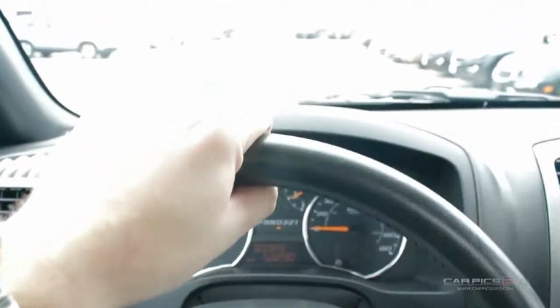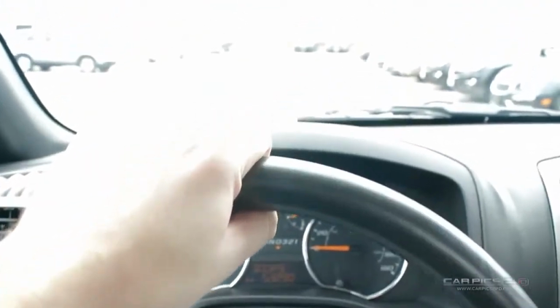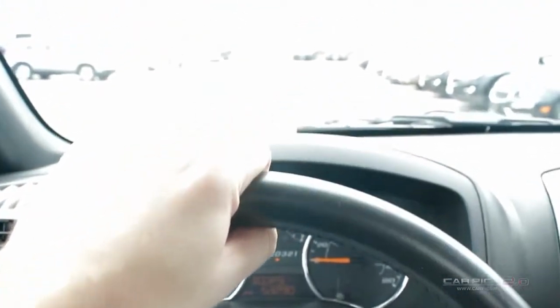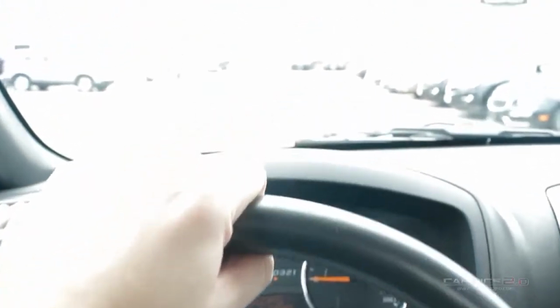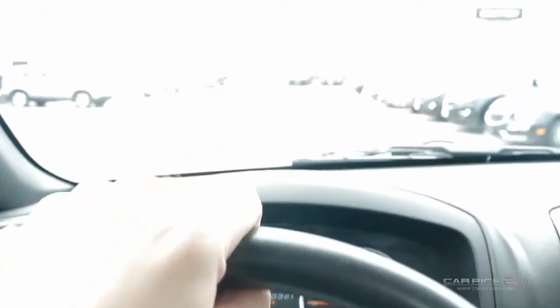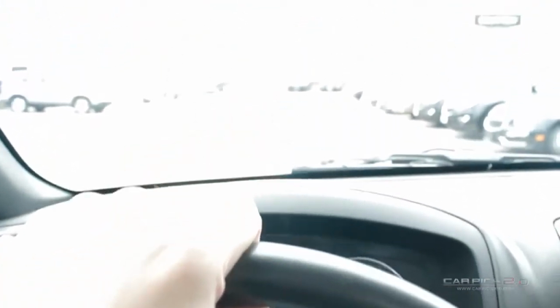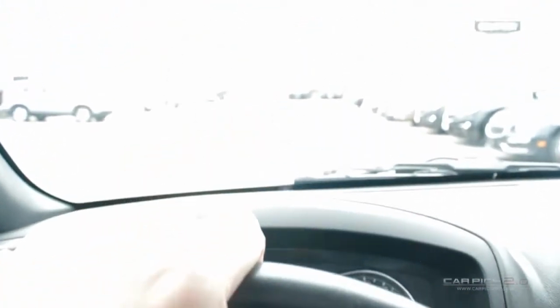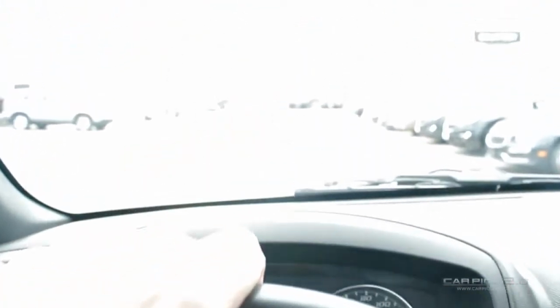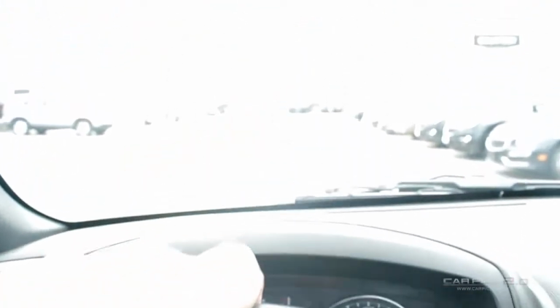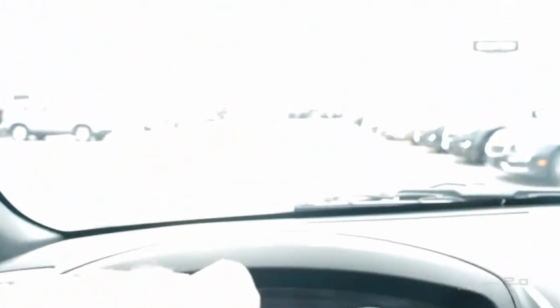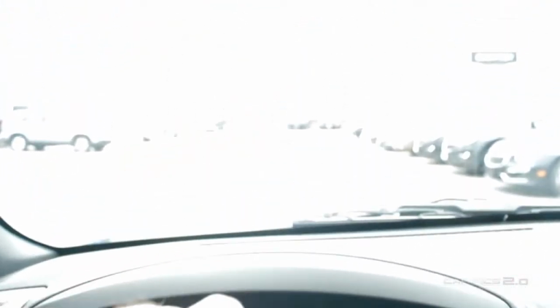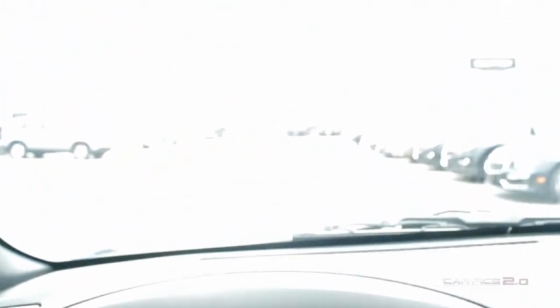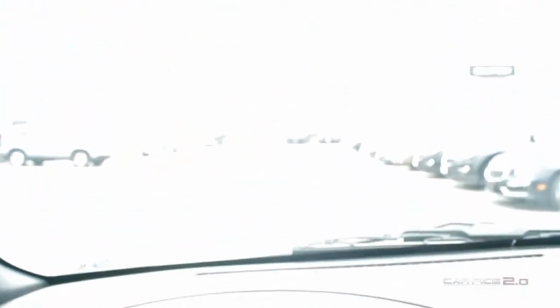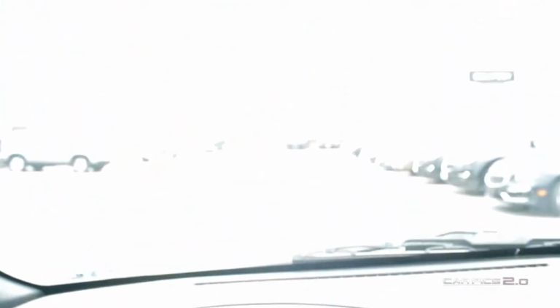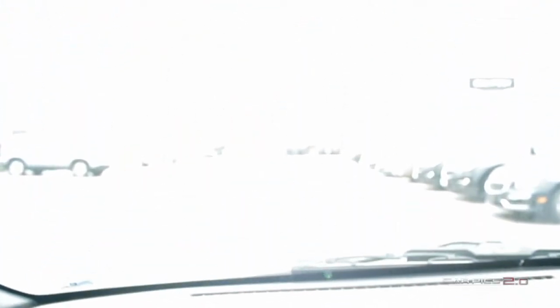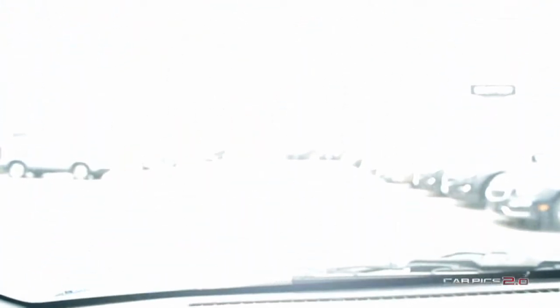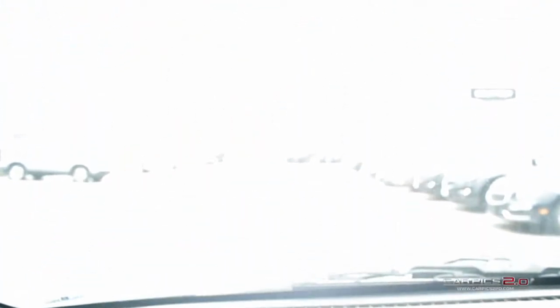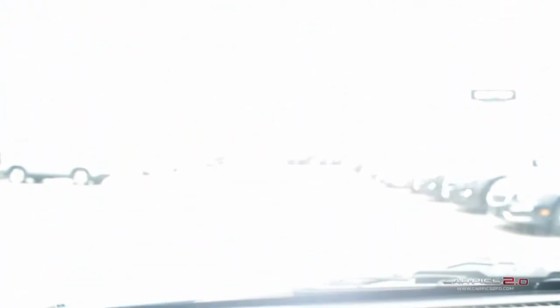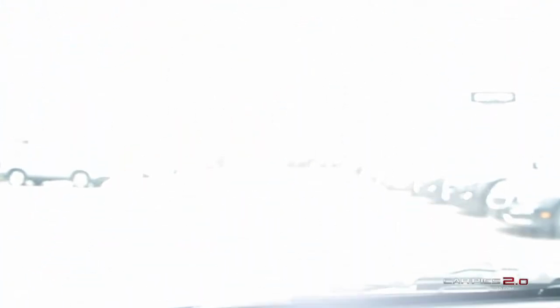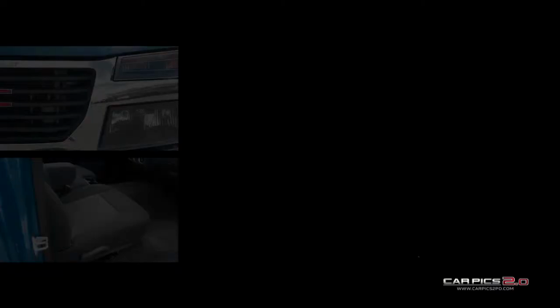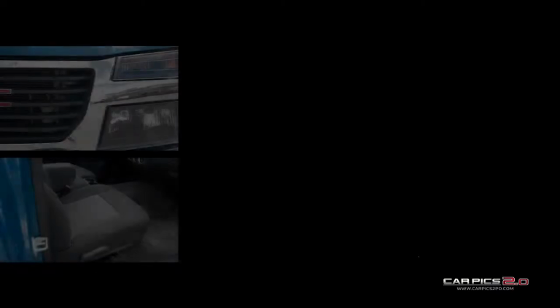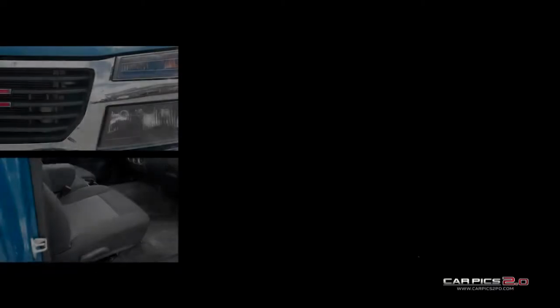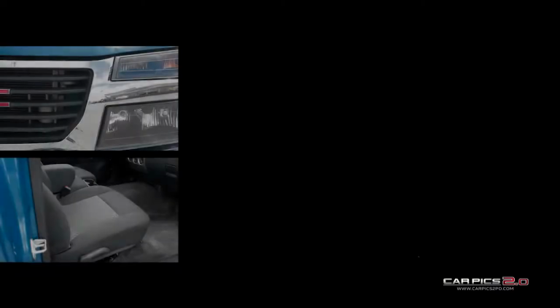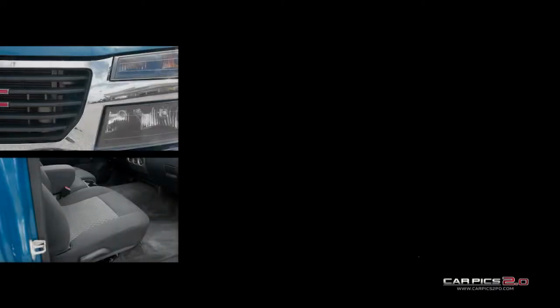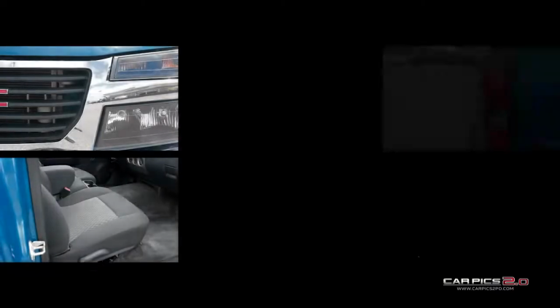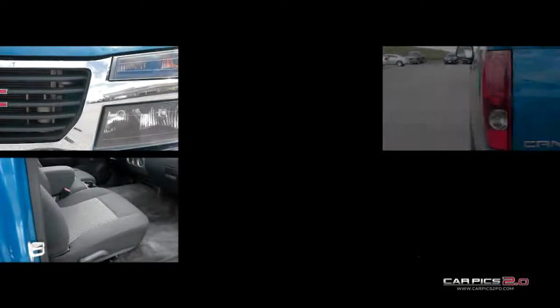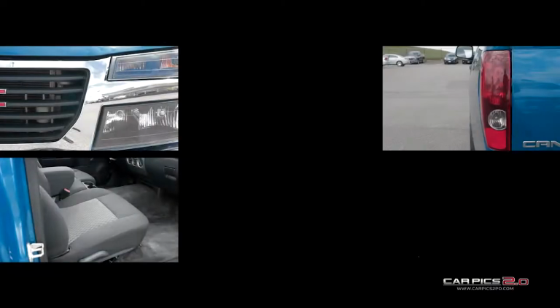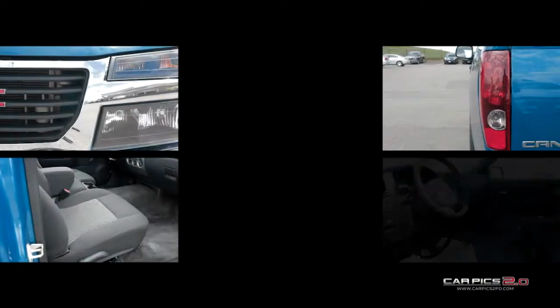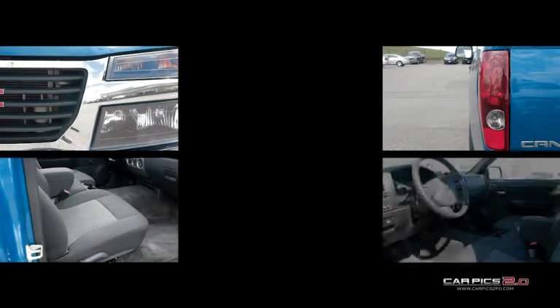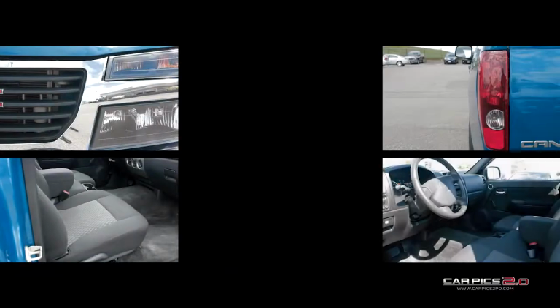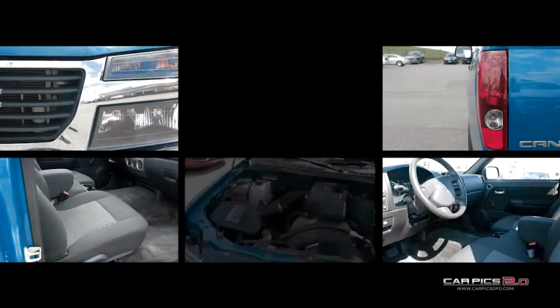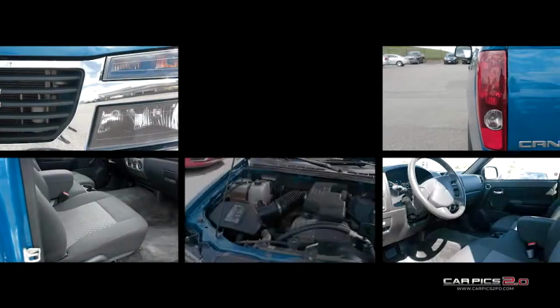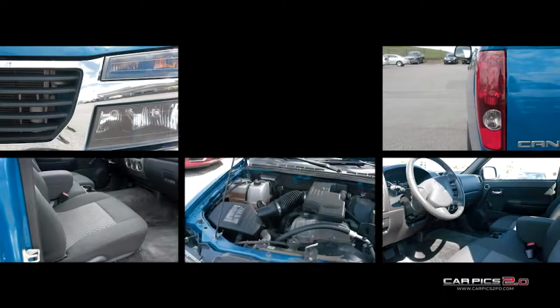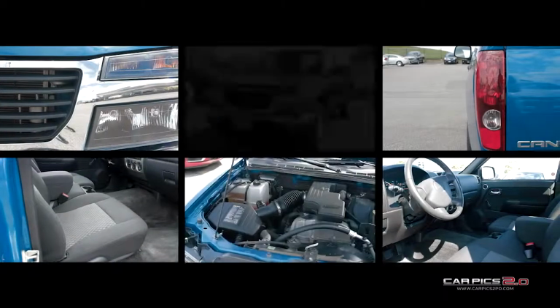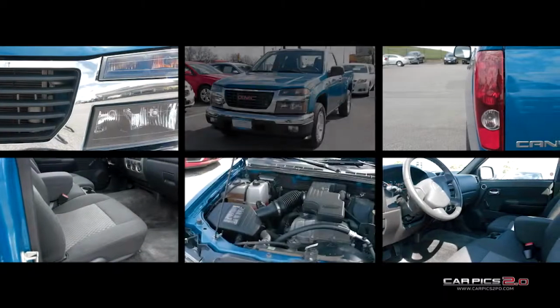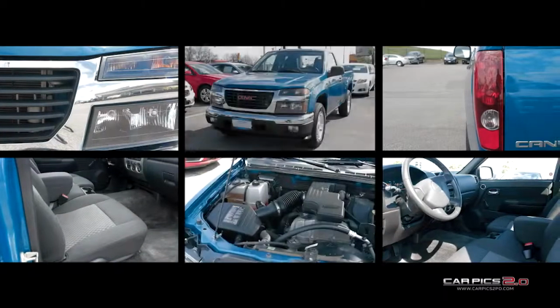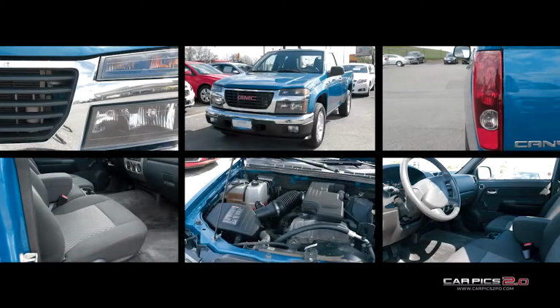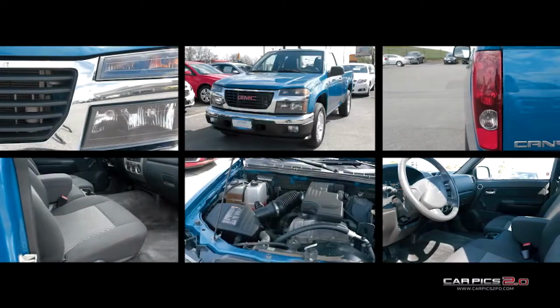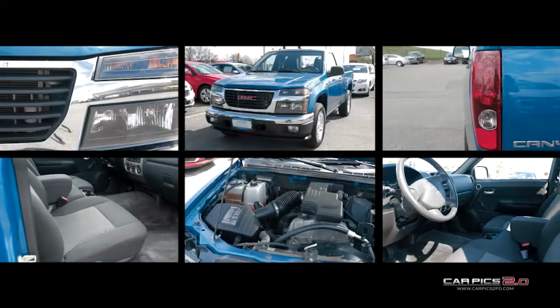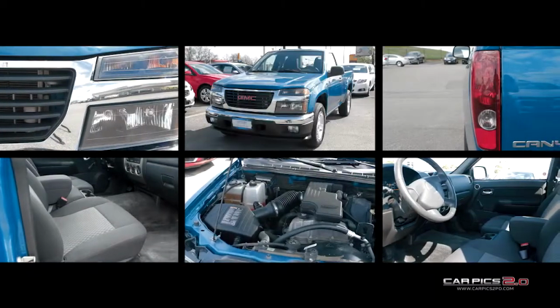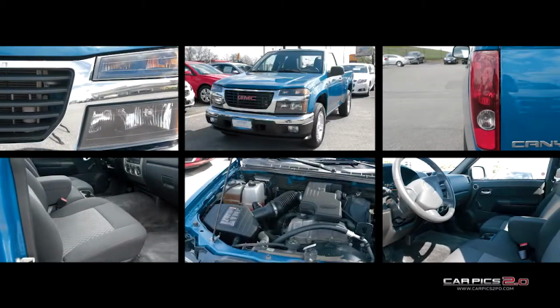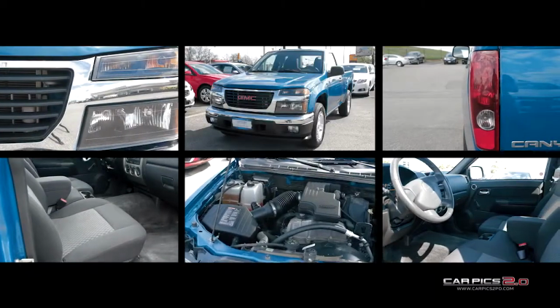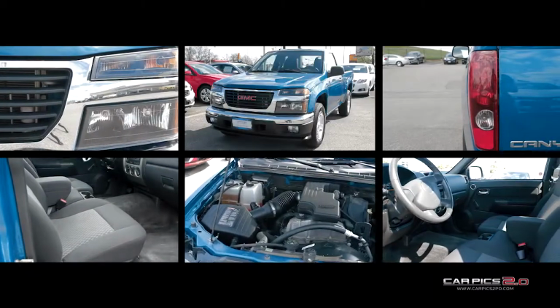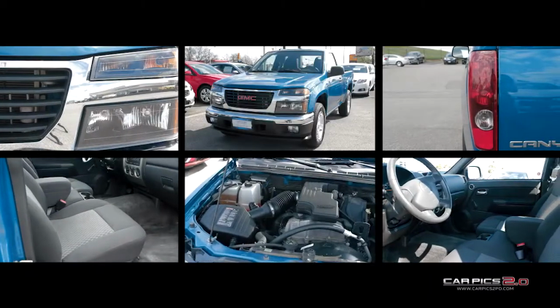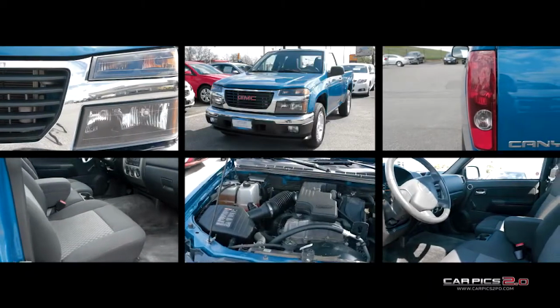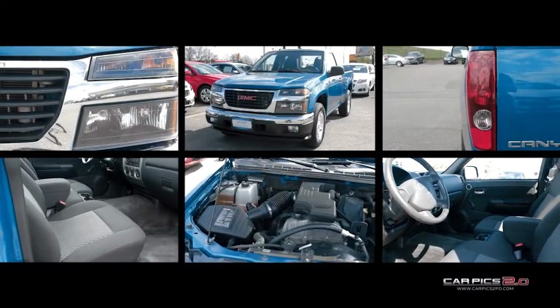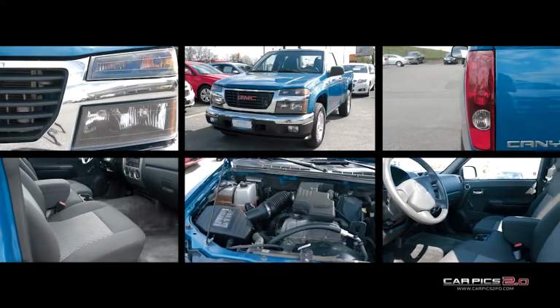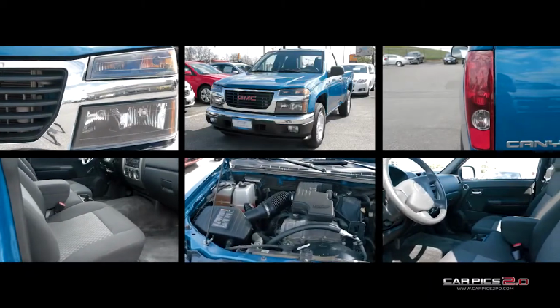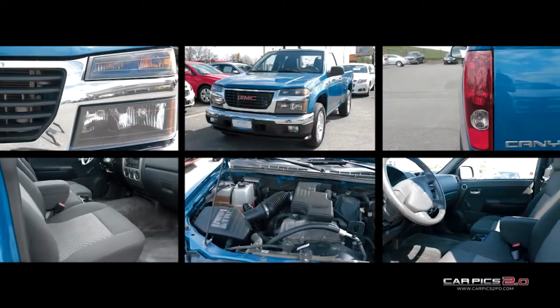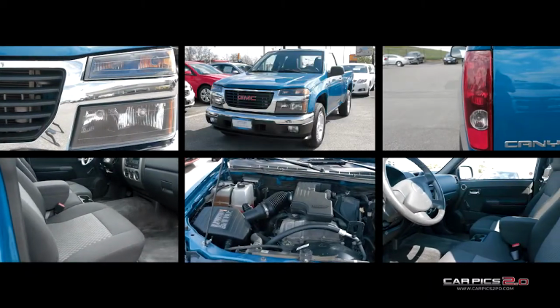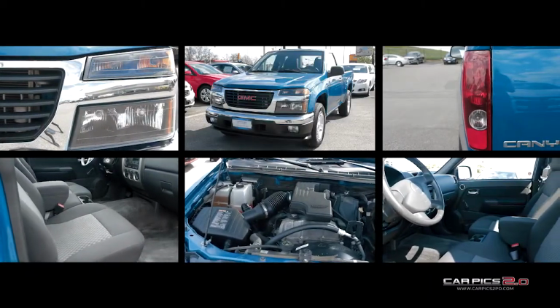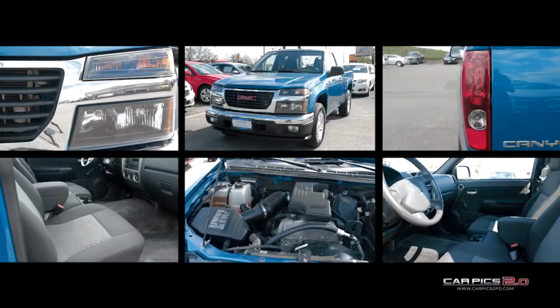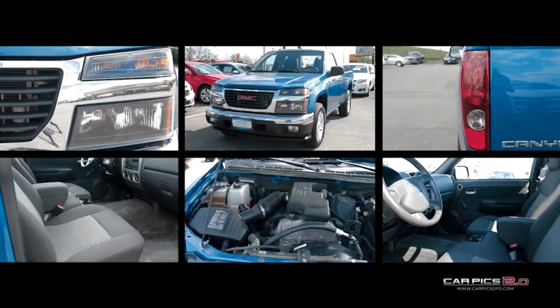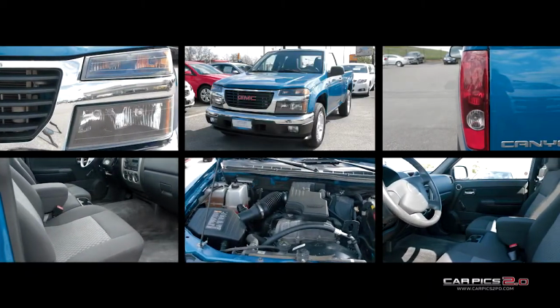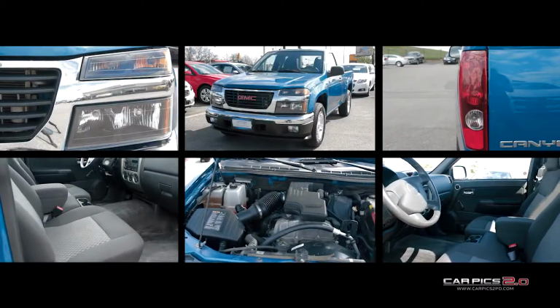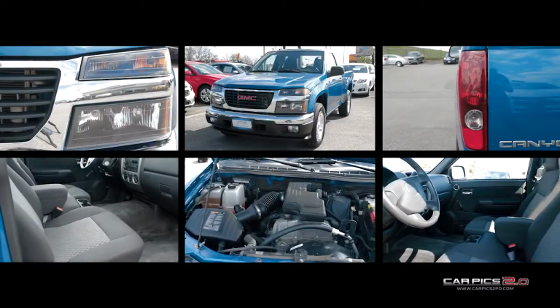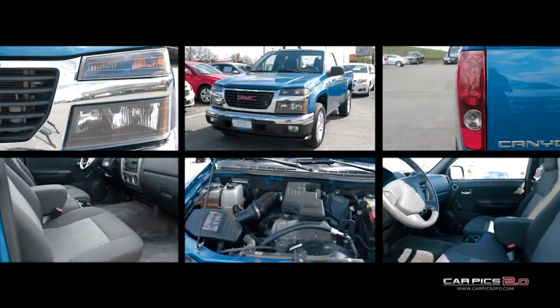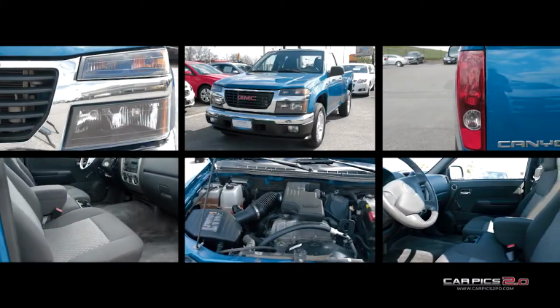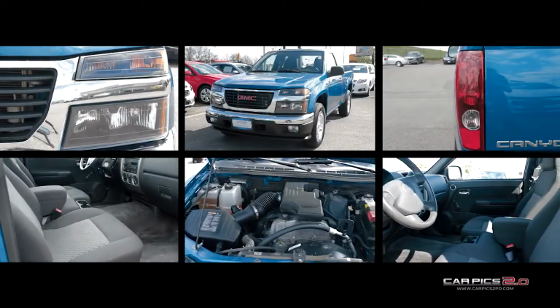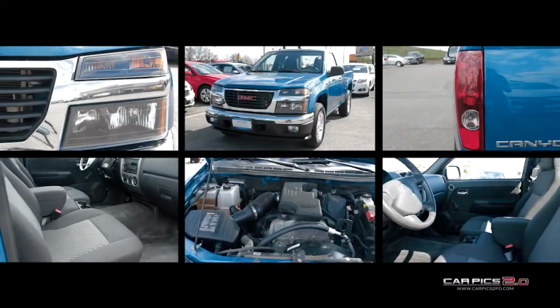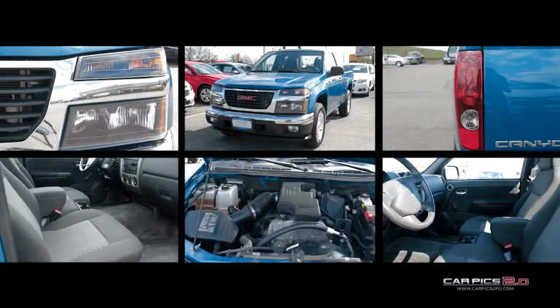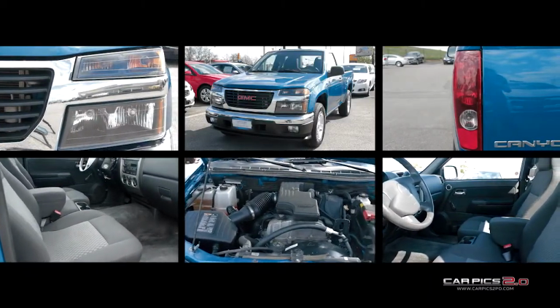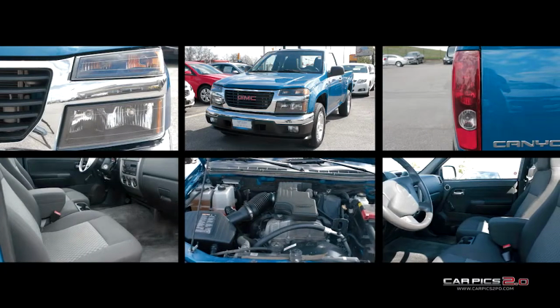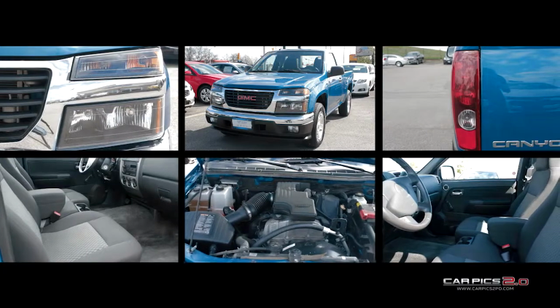Please stop by our dealership located at 1635 The Queensway, Toronto, Ontario and speak with one of our representatives today.